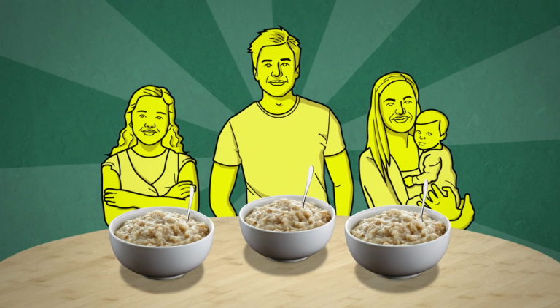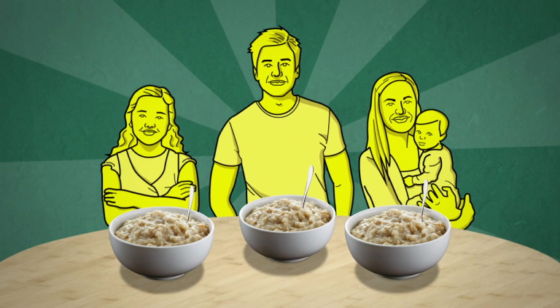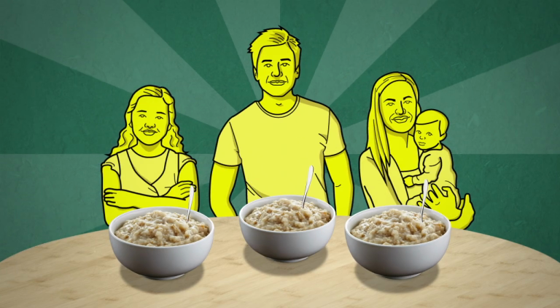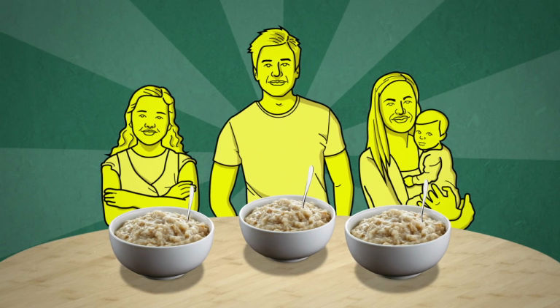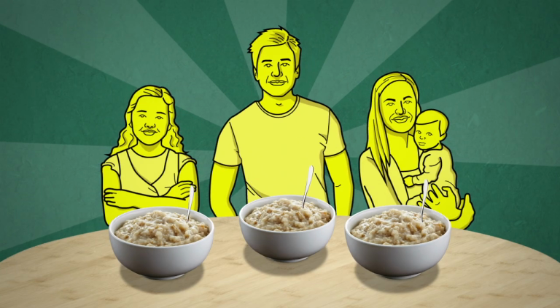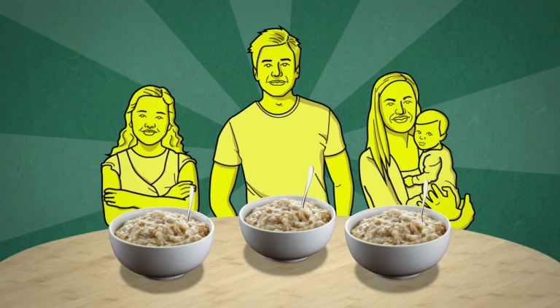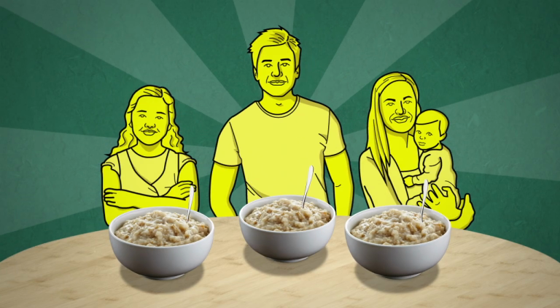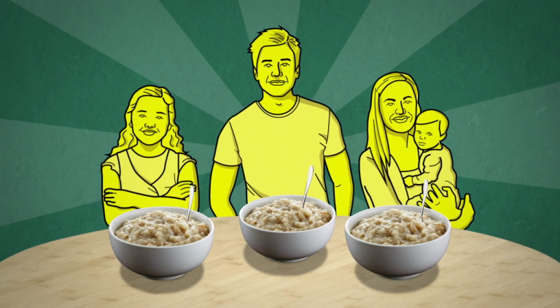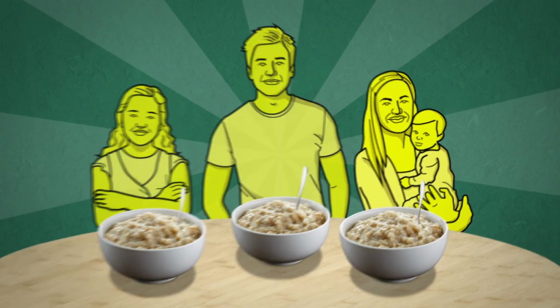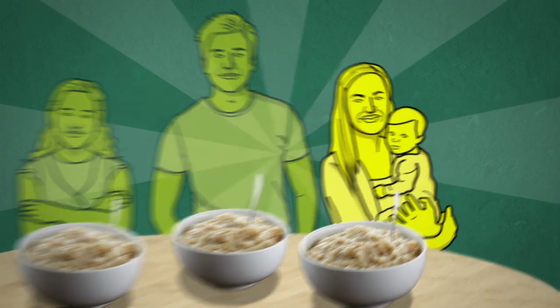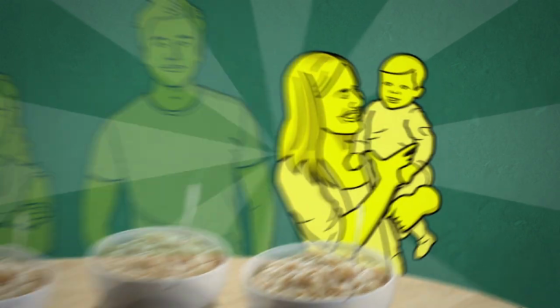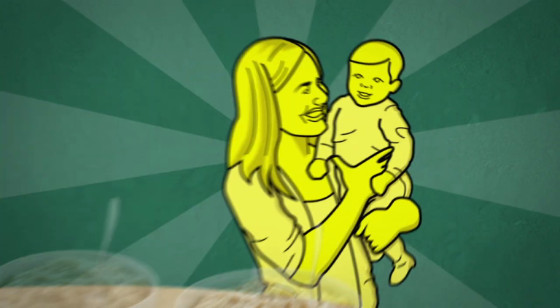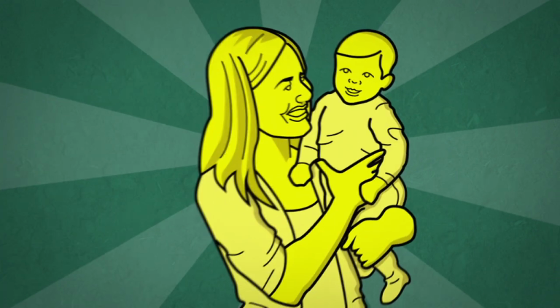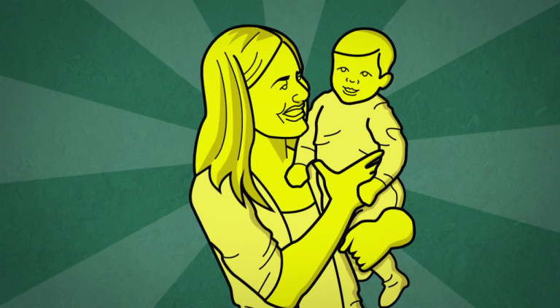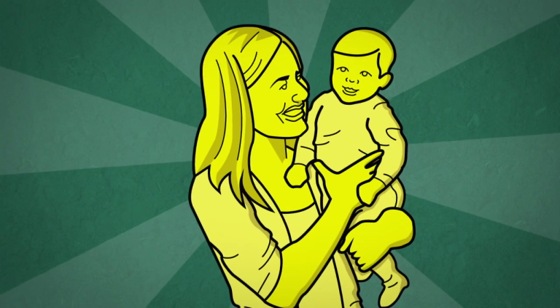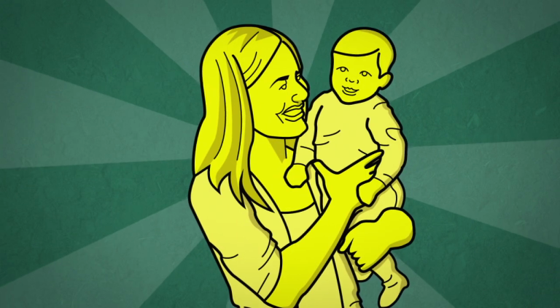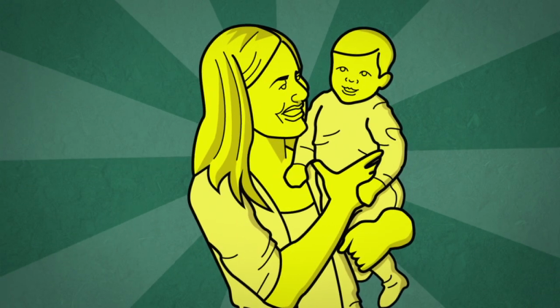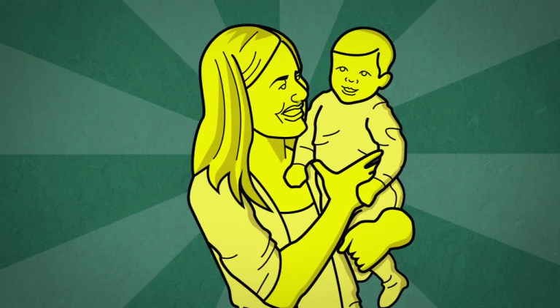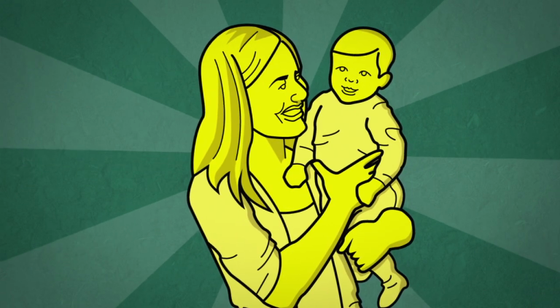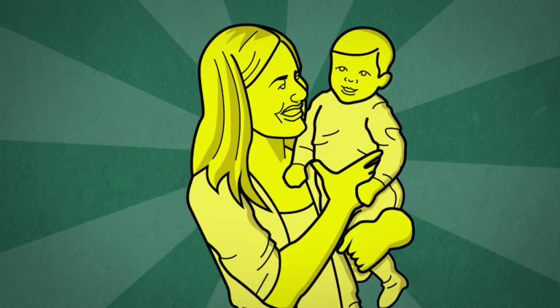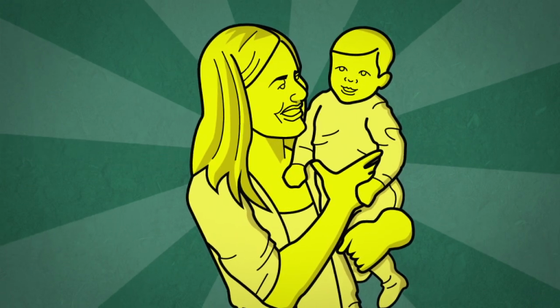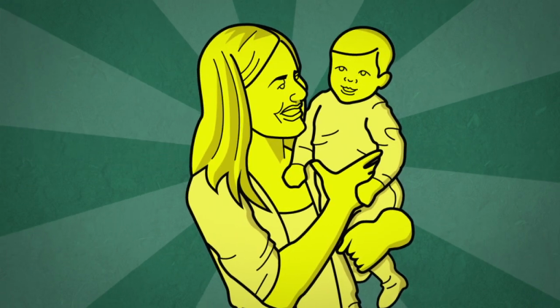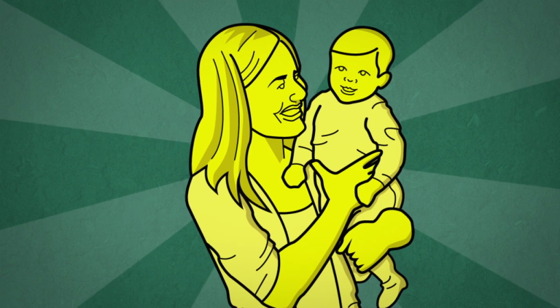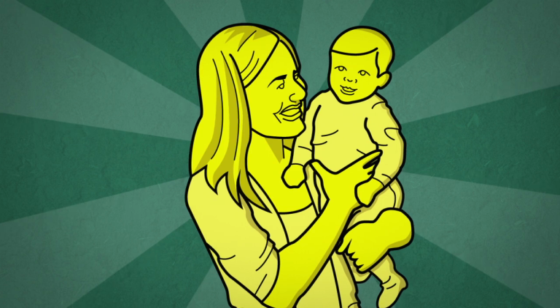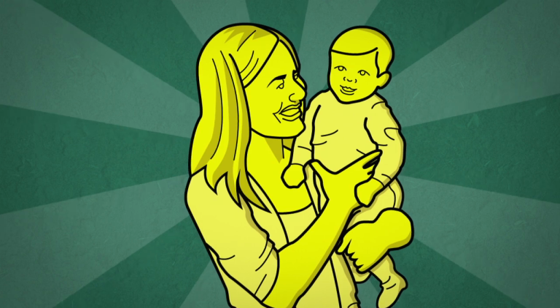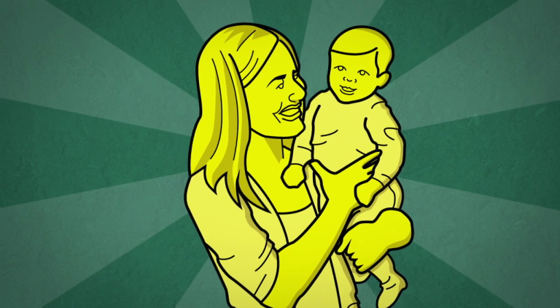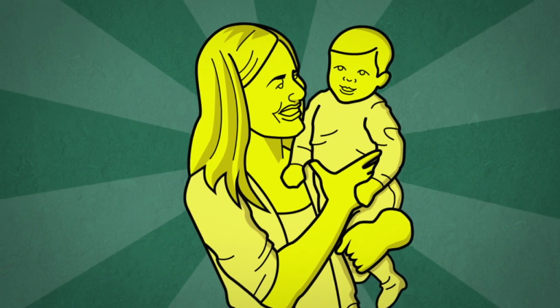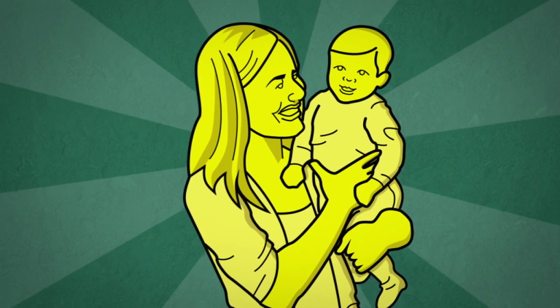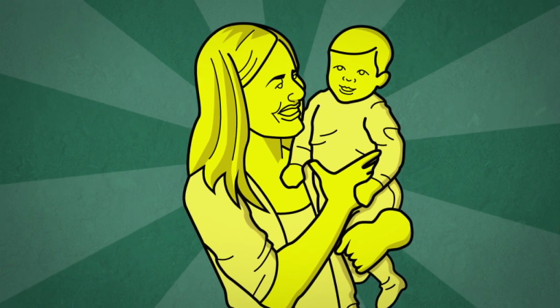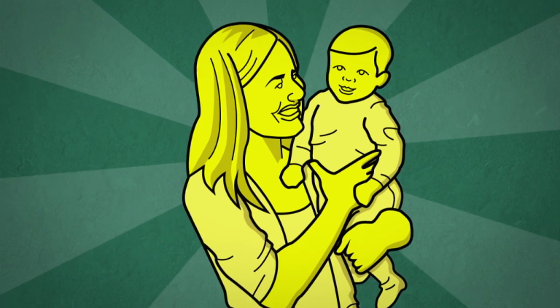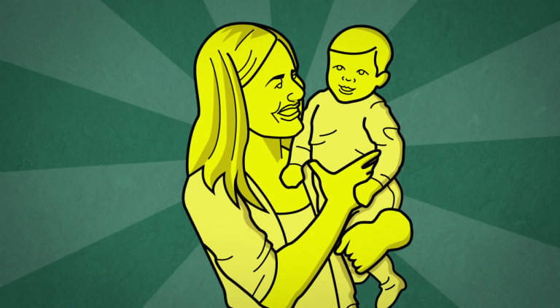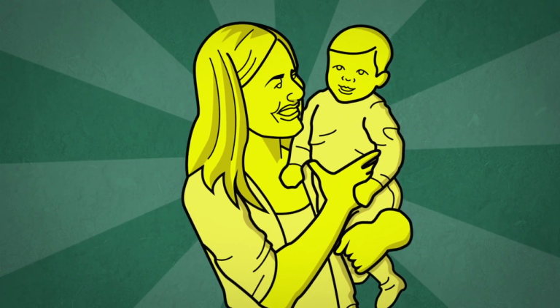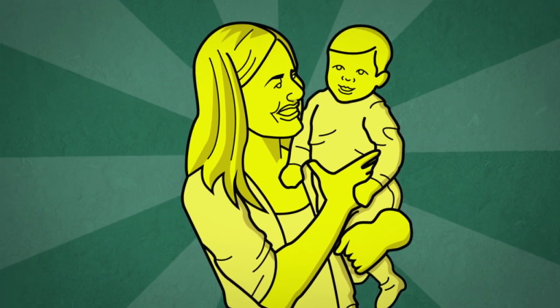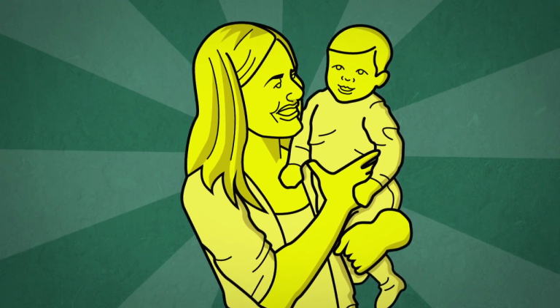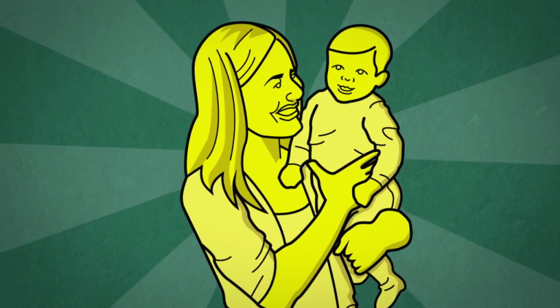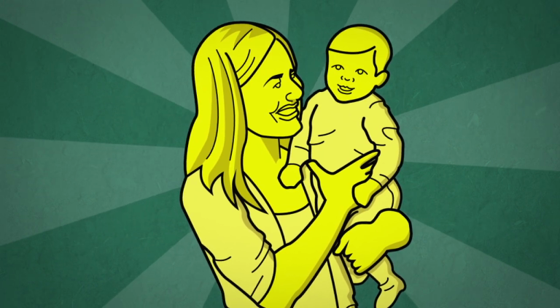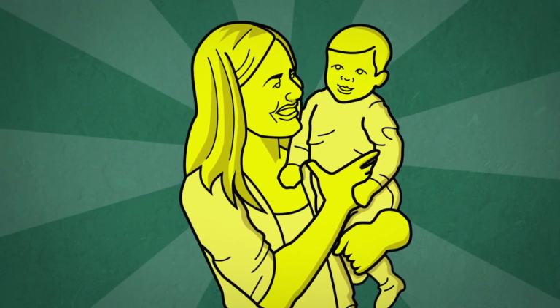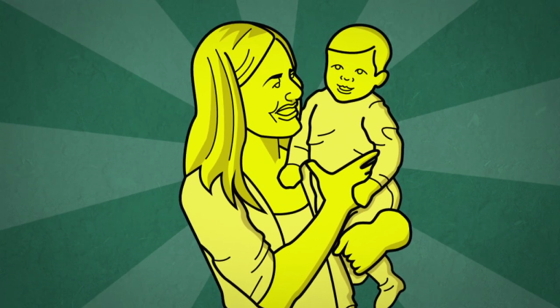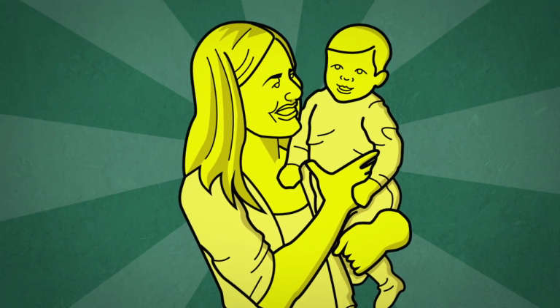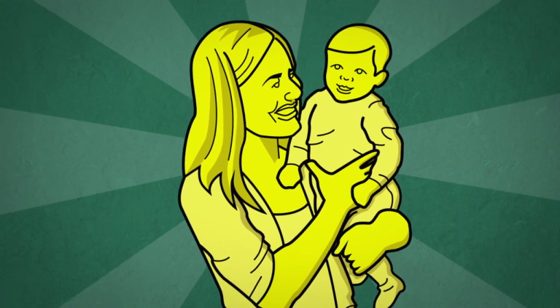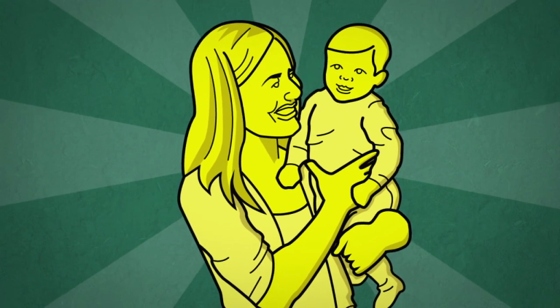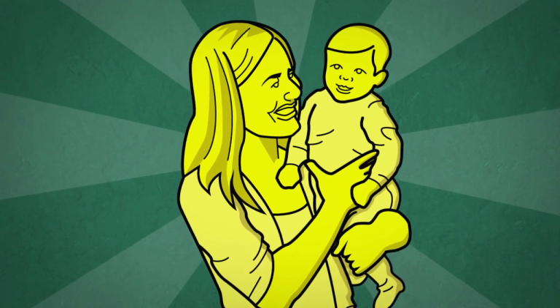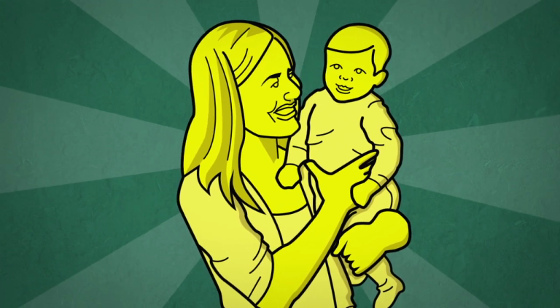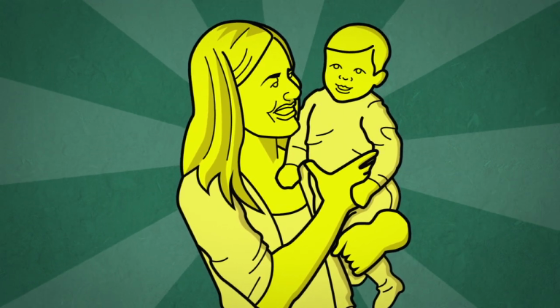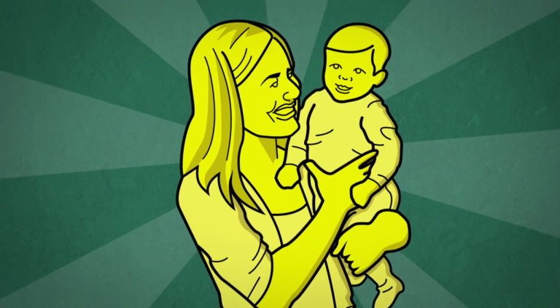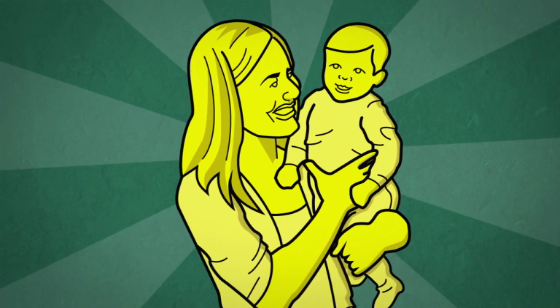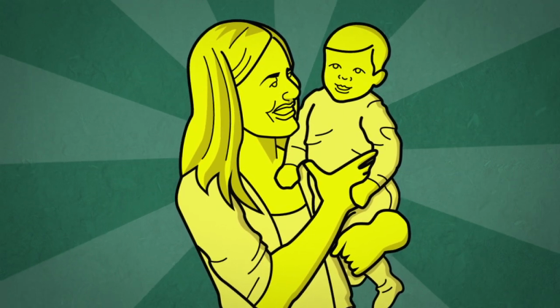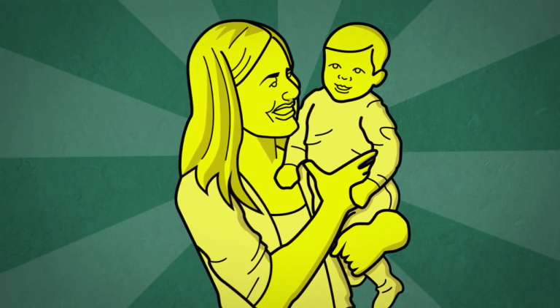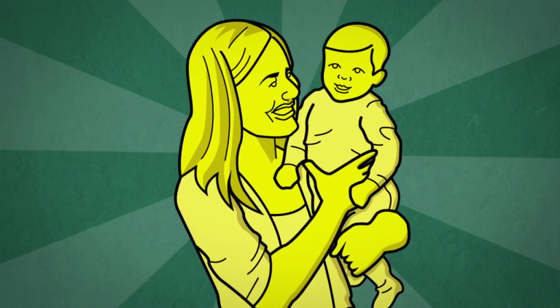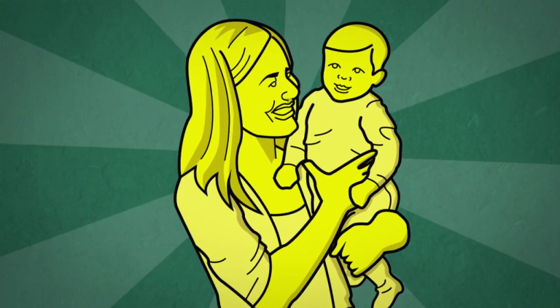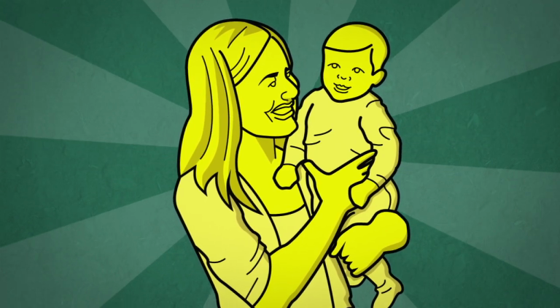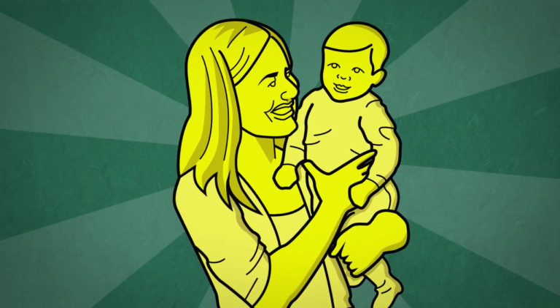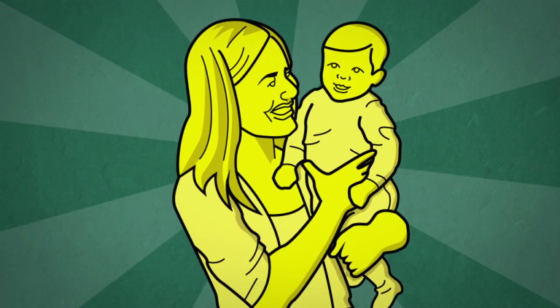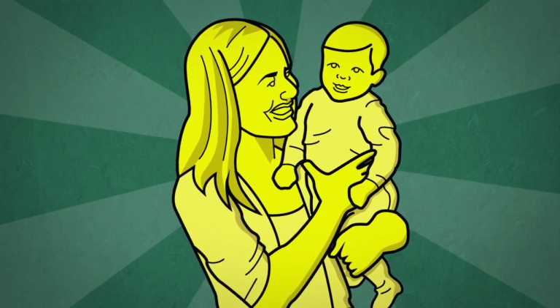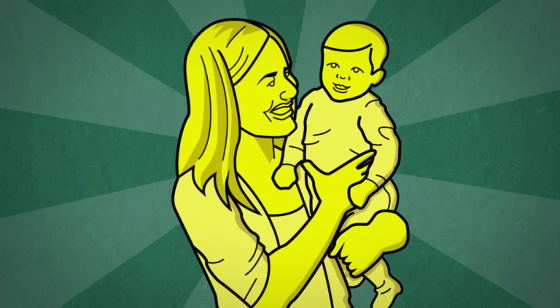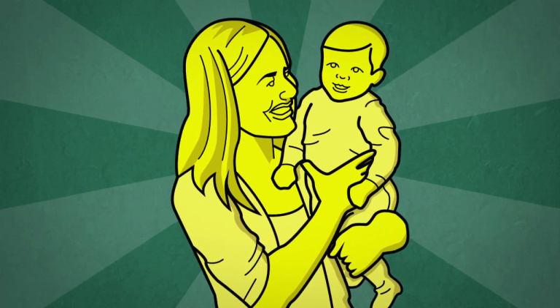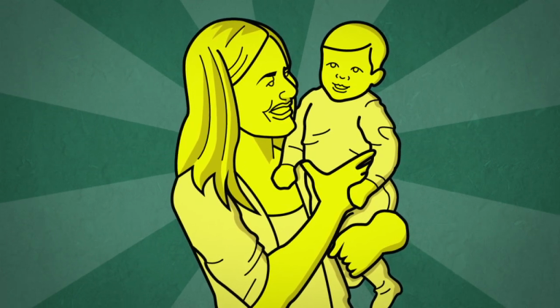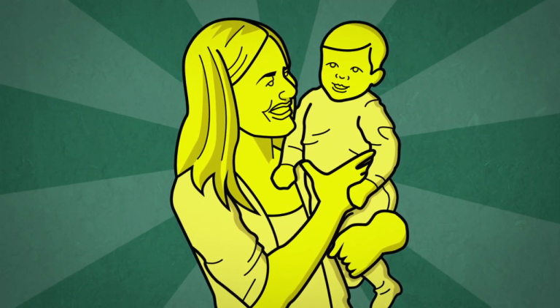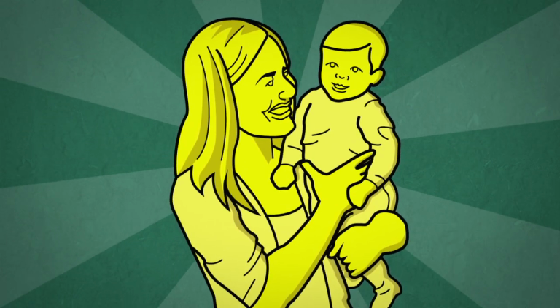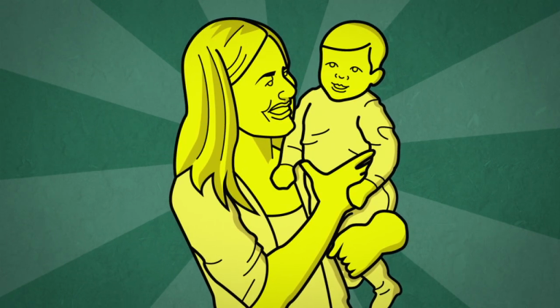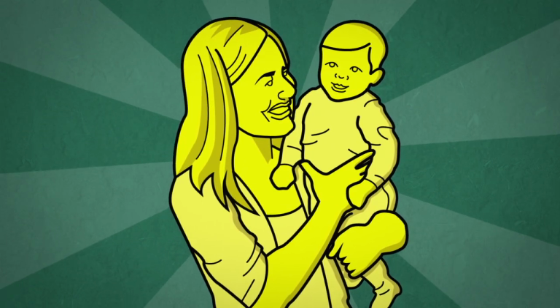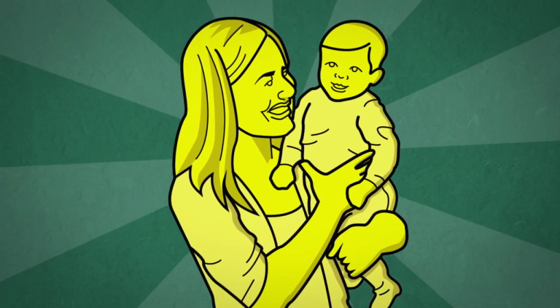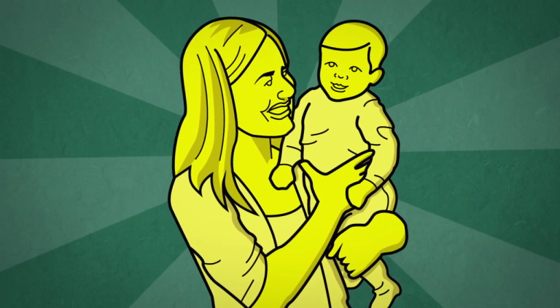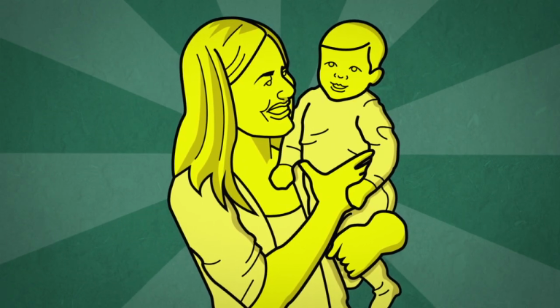Oats. Thanks to Canadian agricultural science, they make you shine on the inside and on the outside.